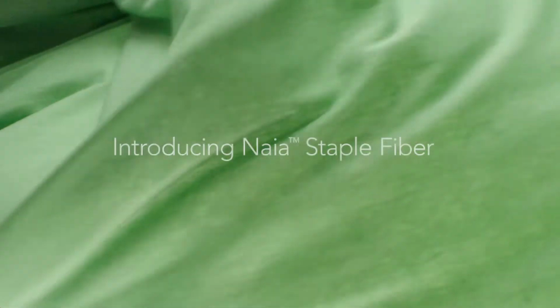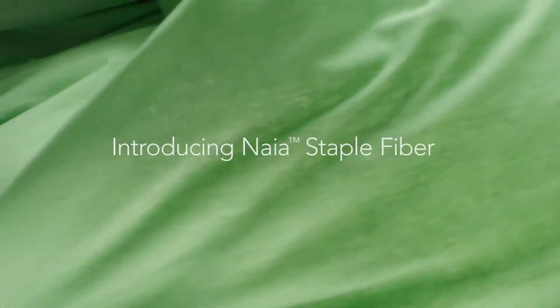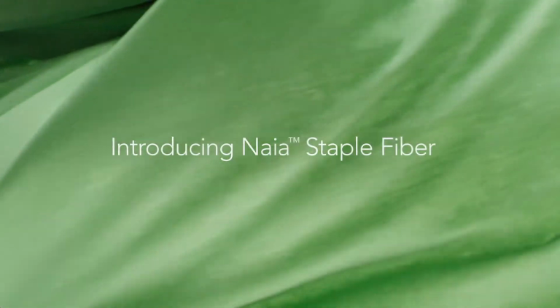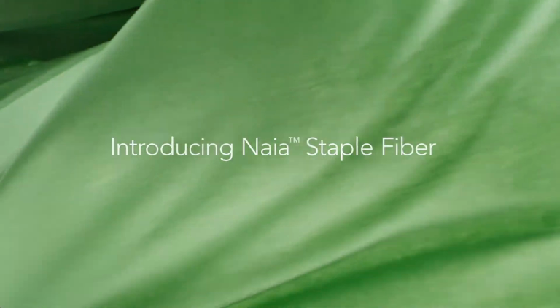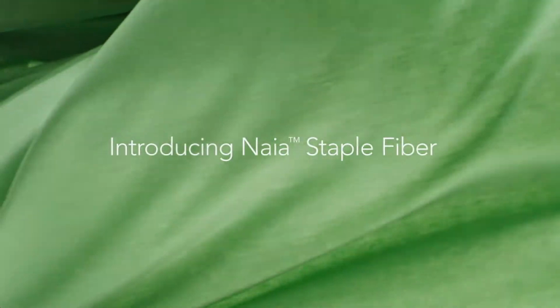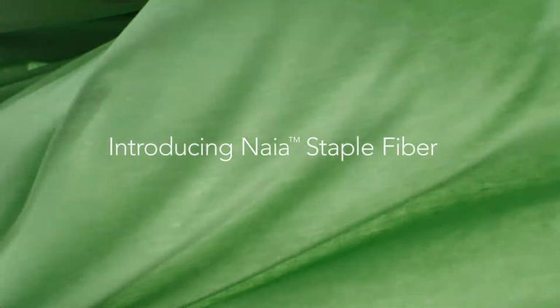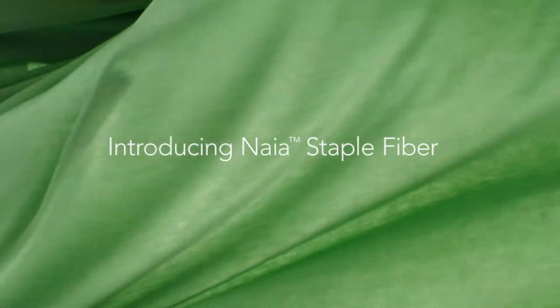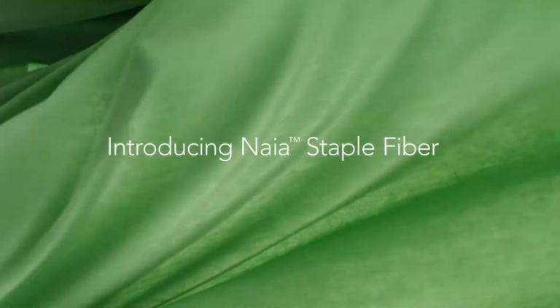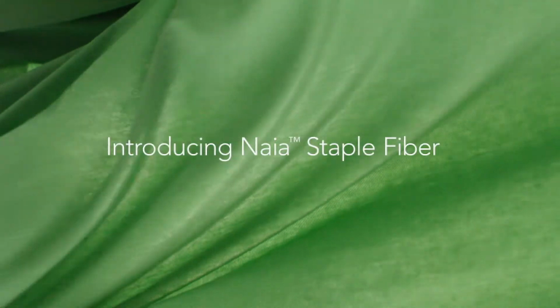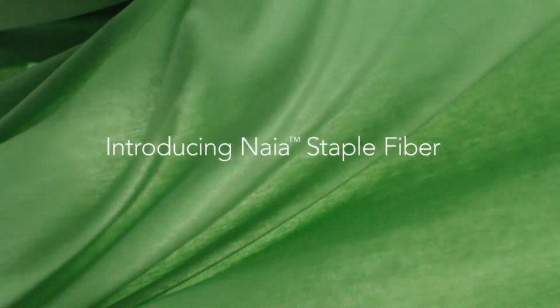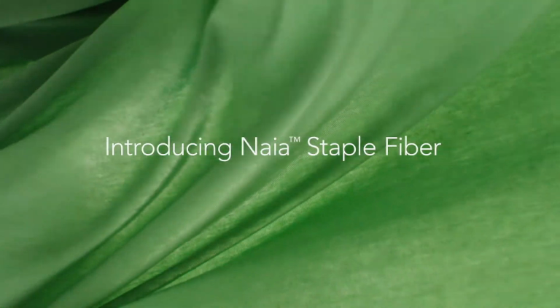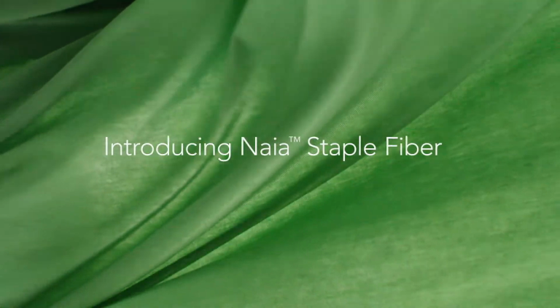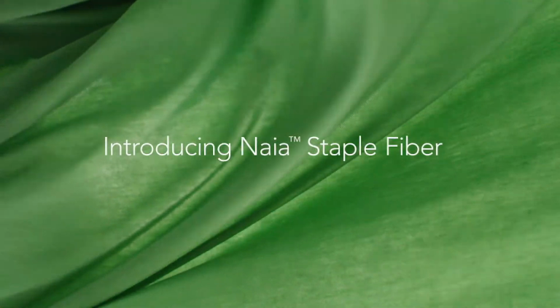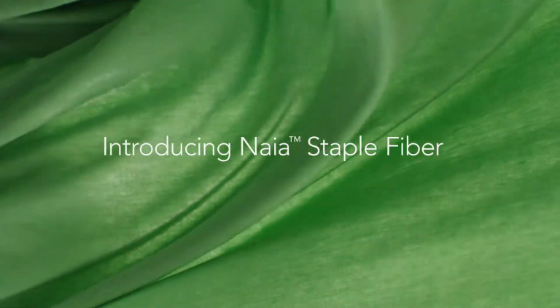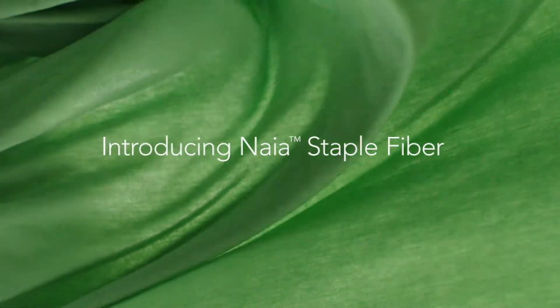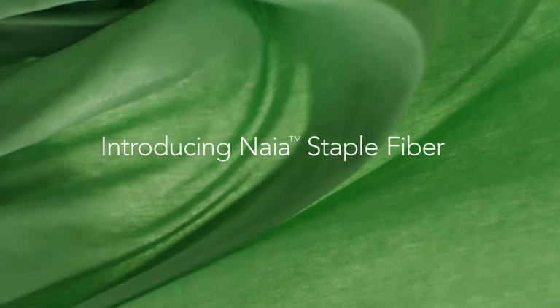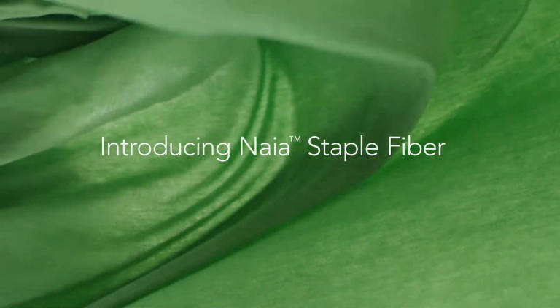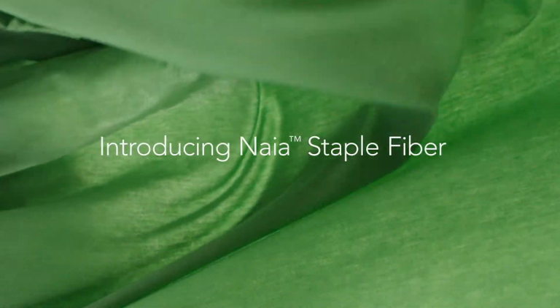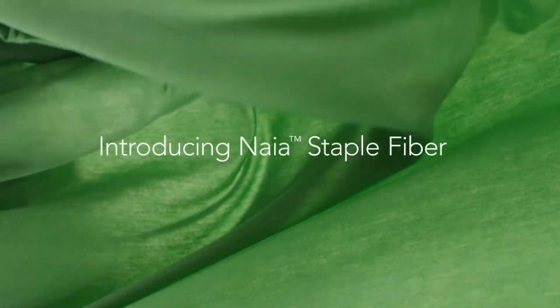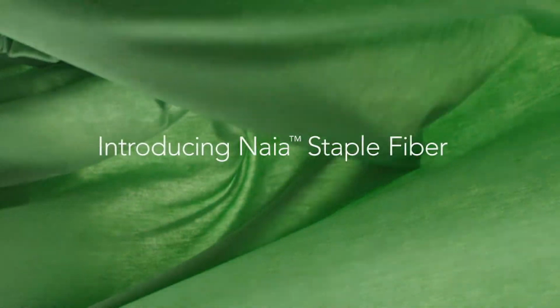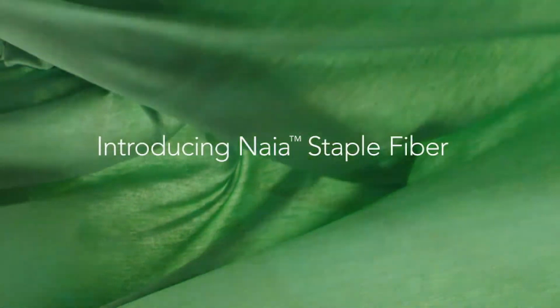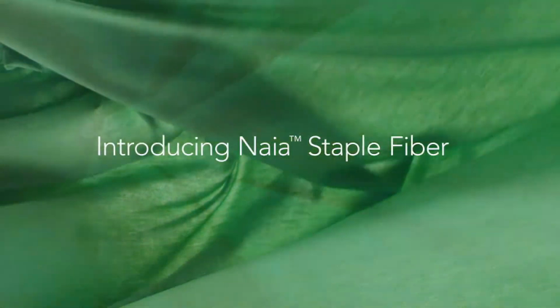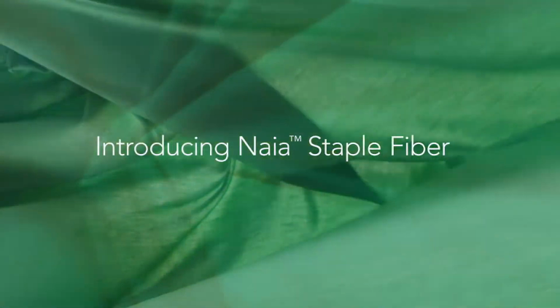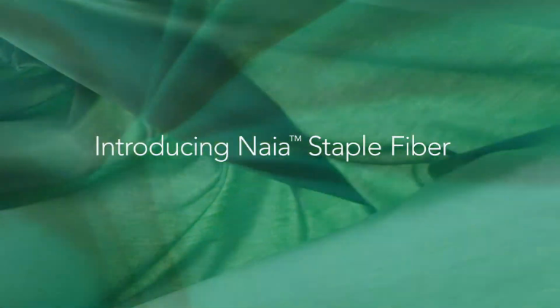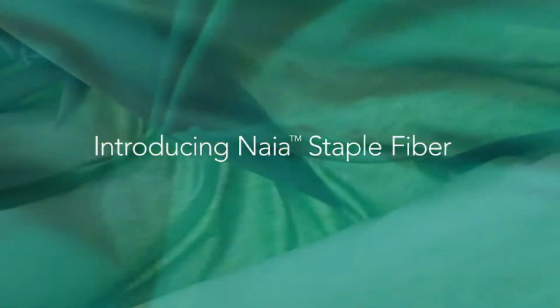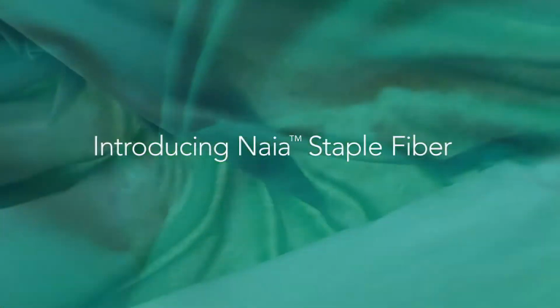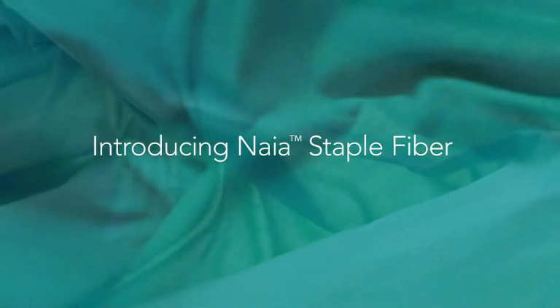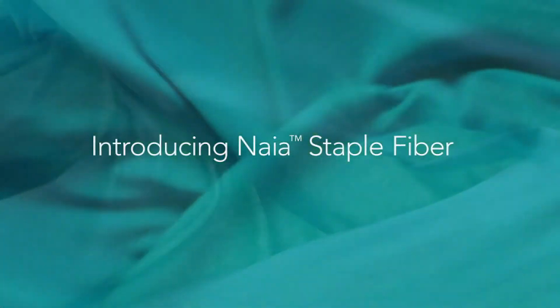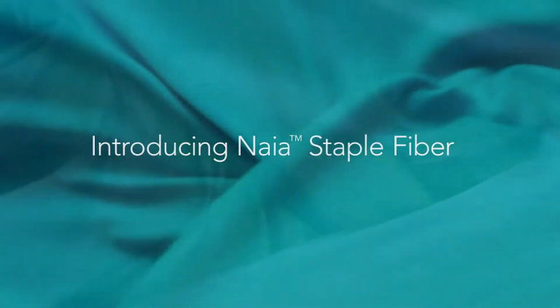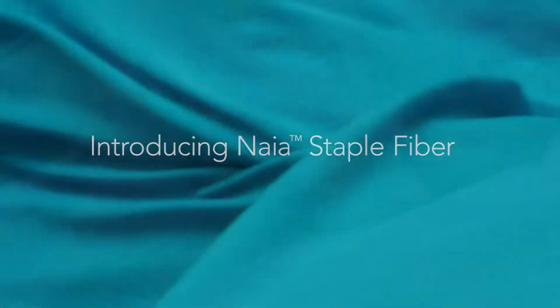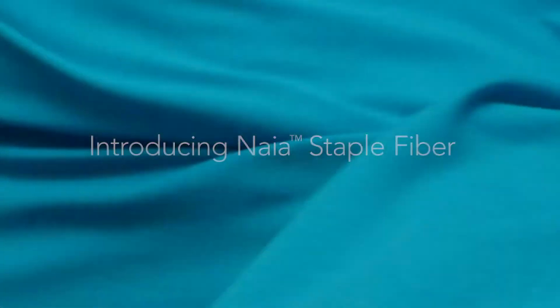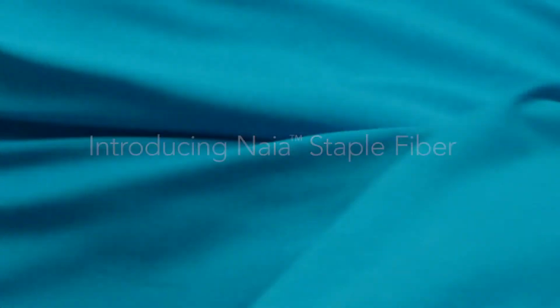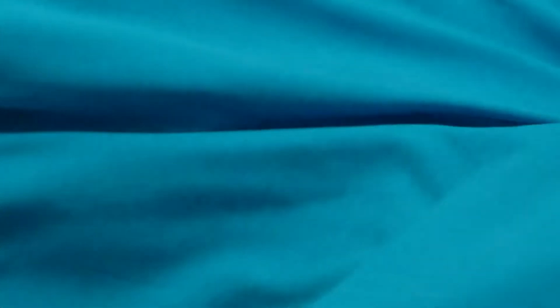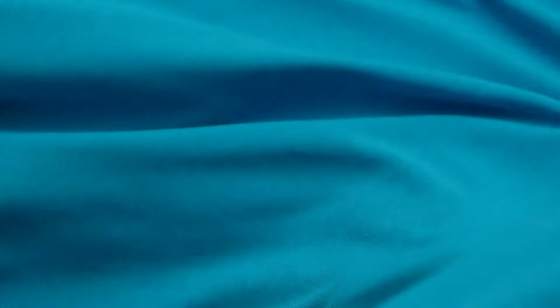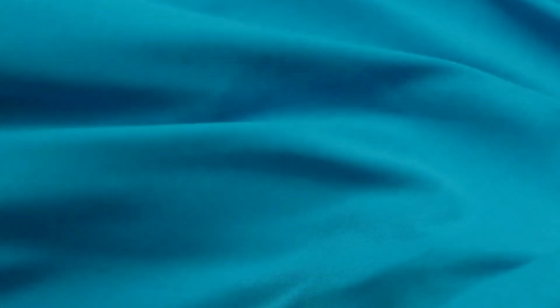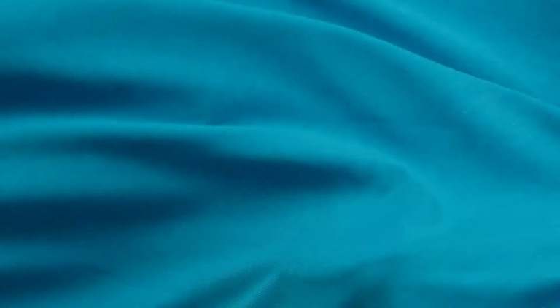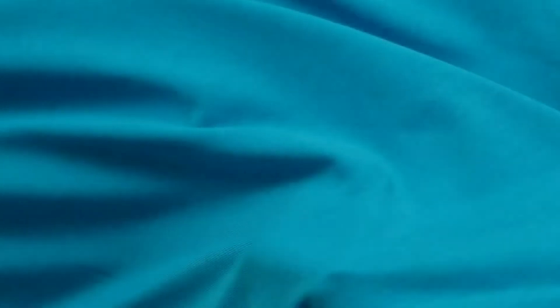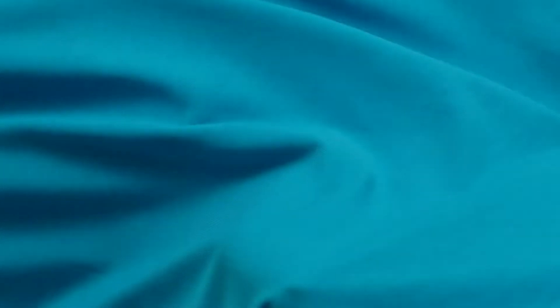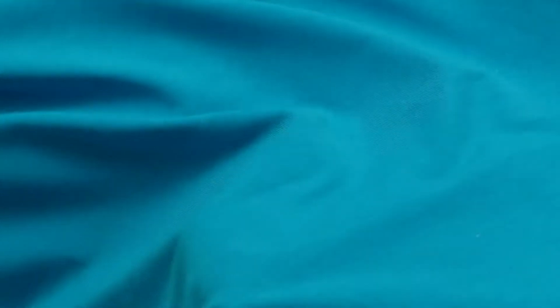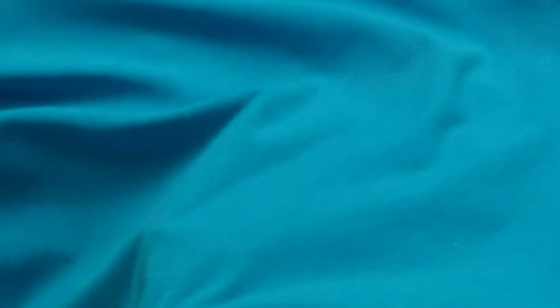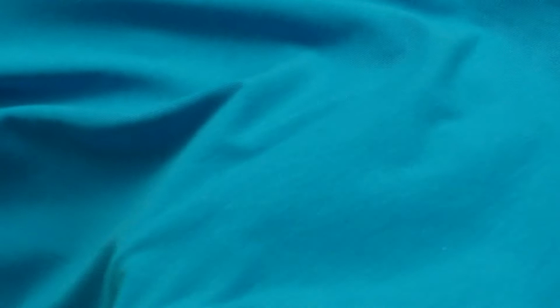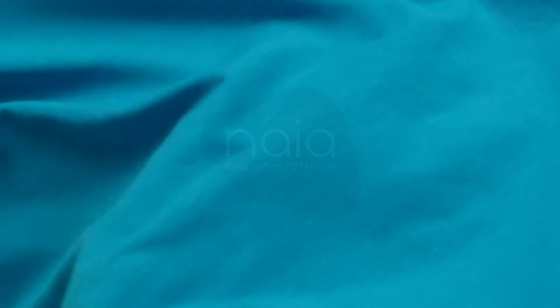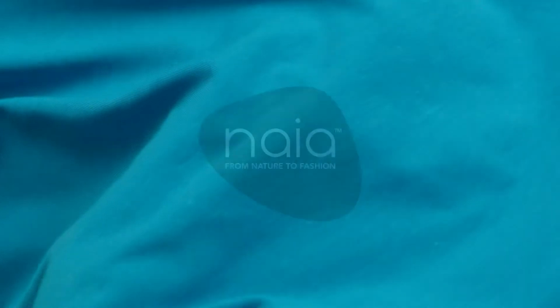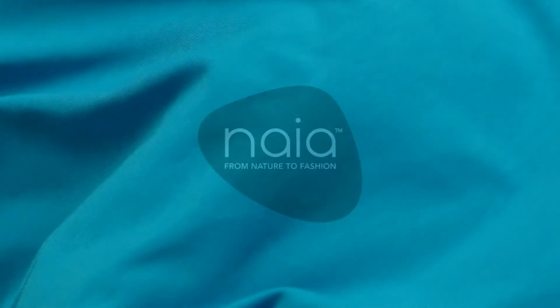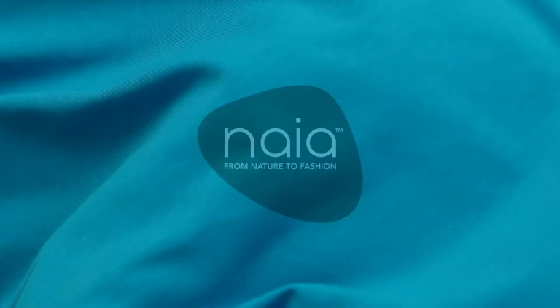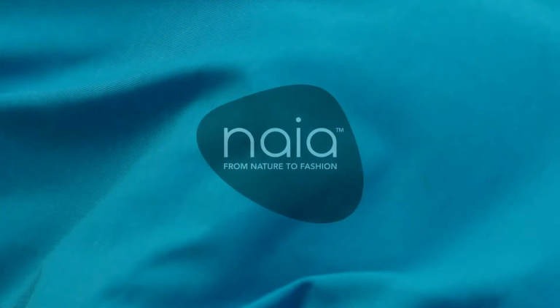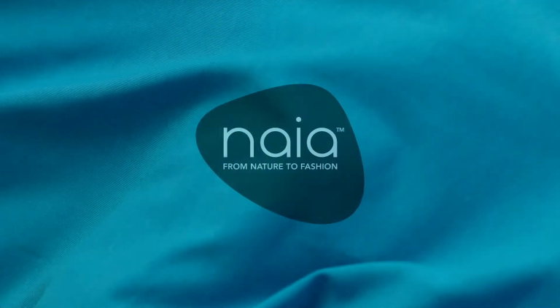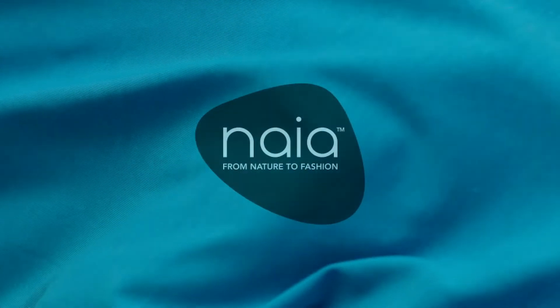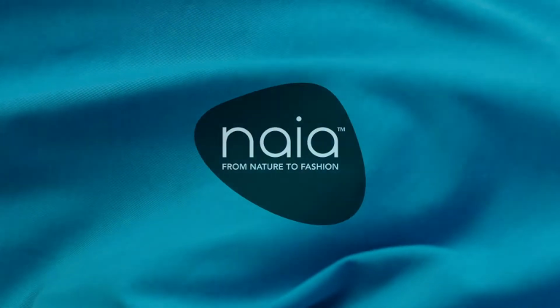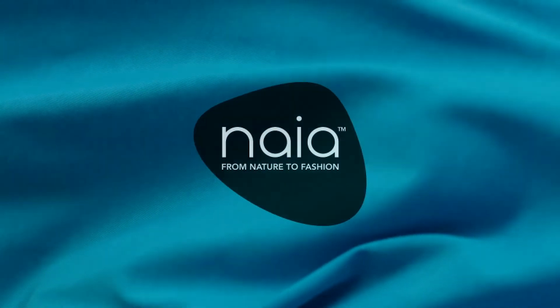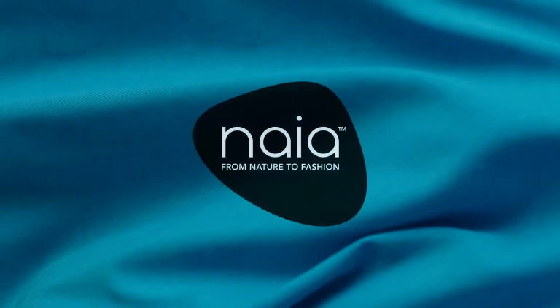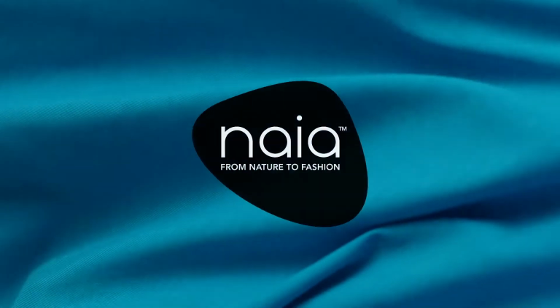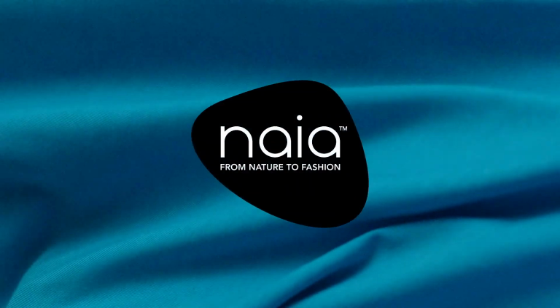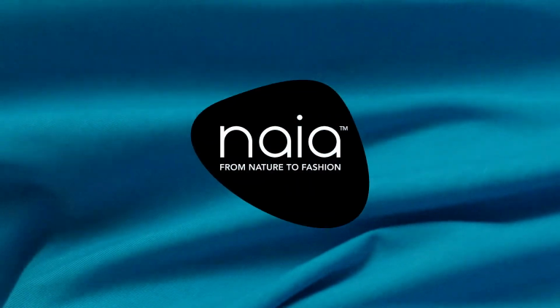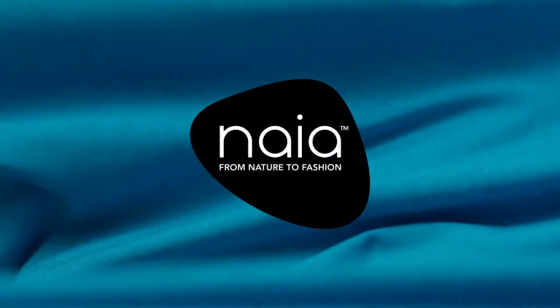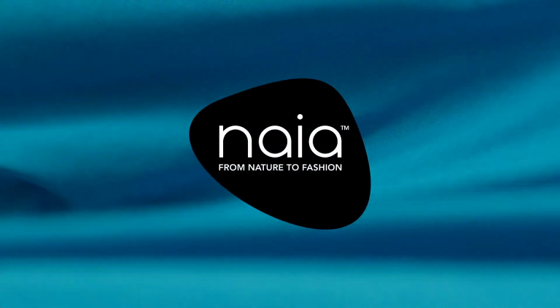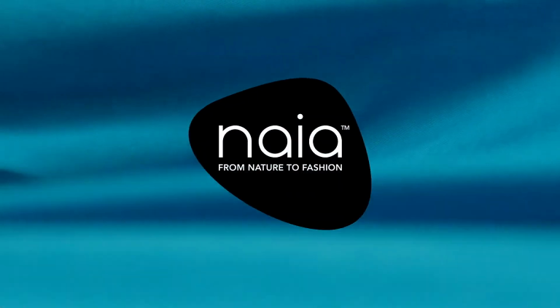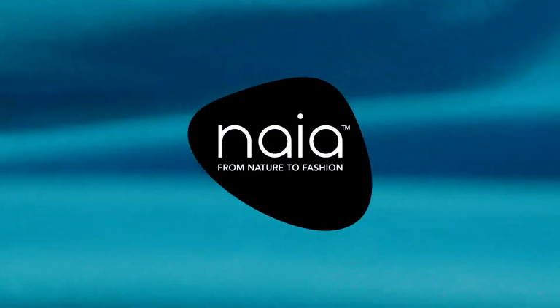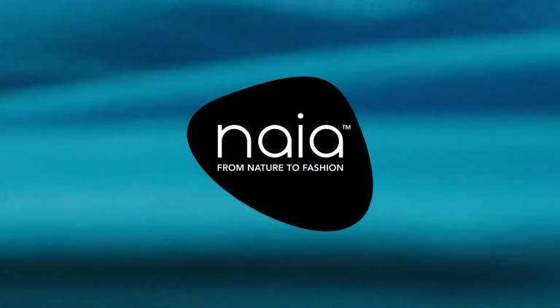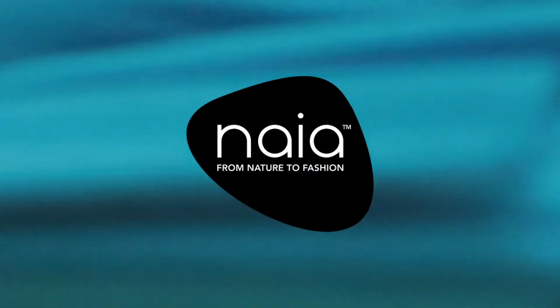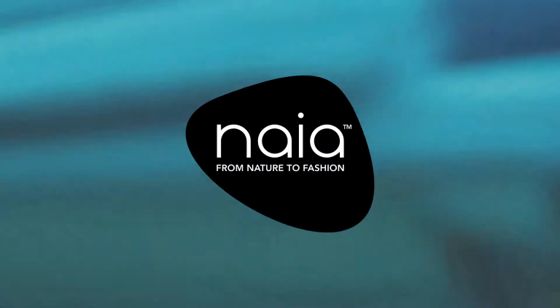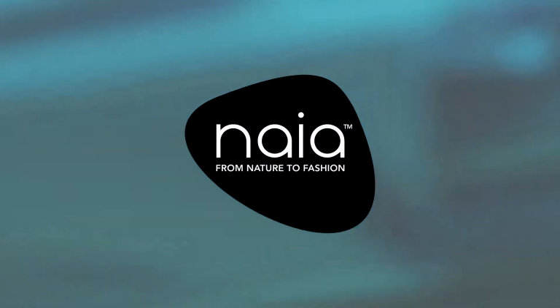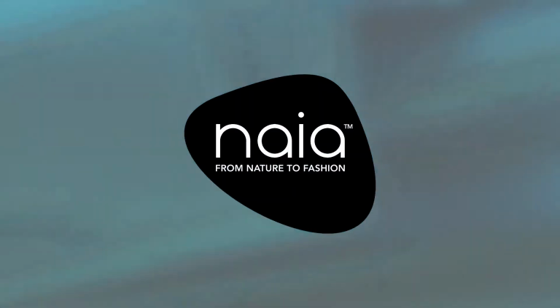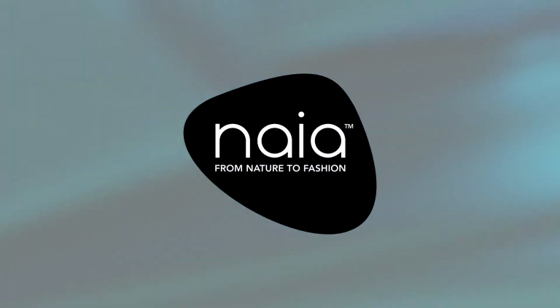Introducing Naya Staple Fiber, the newest addition to the Naya line of sustainable cellulosic fibers.